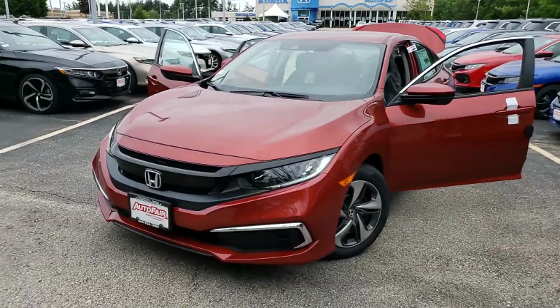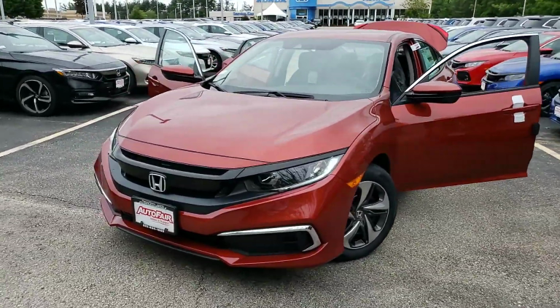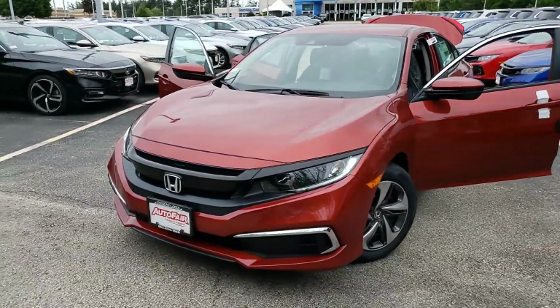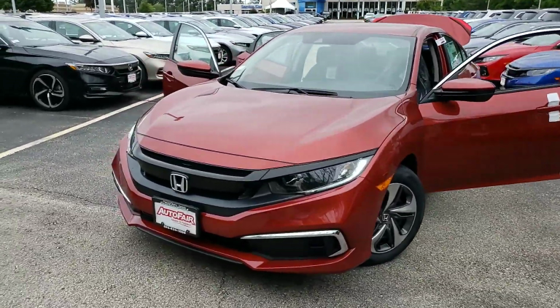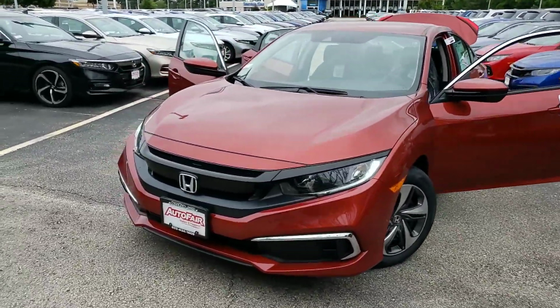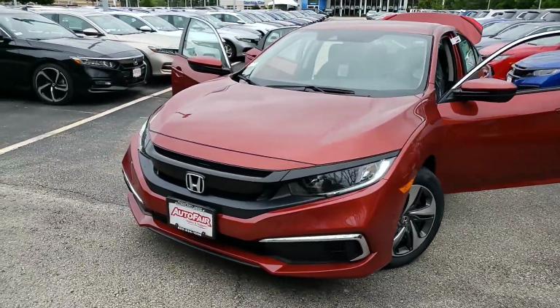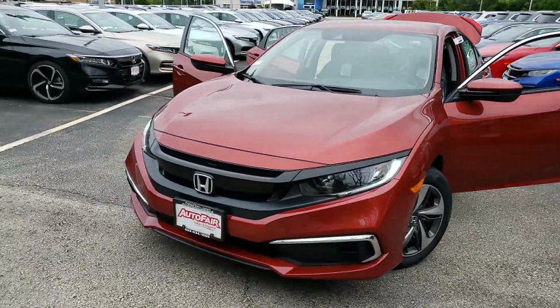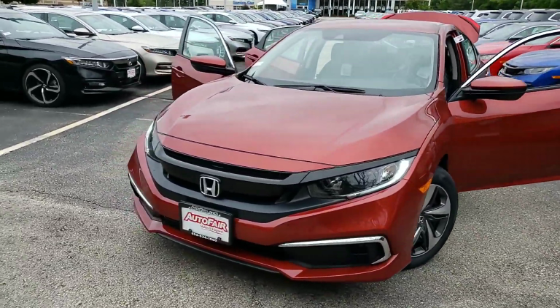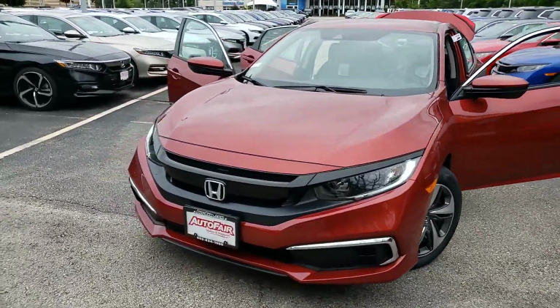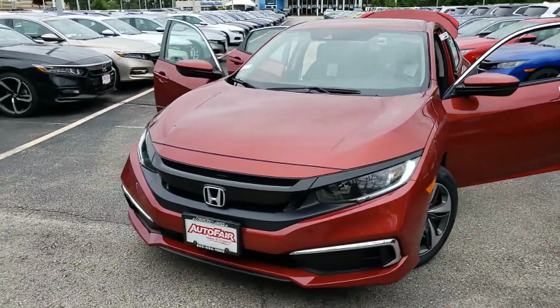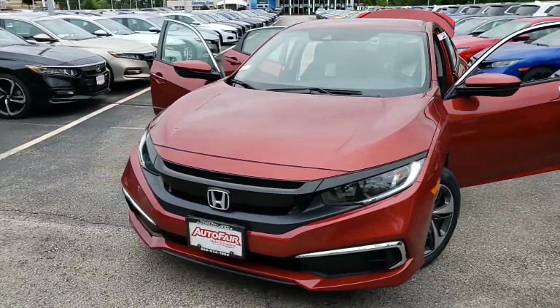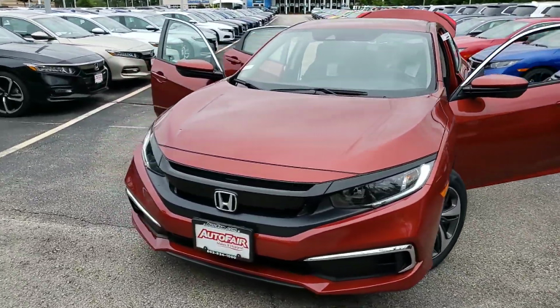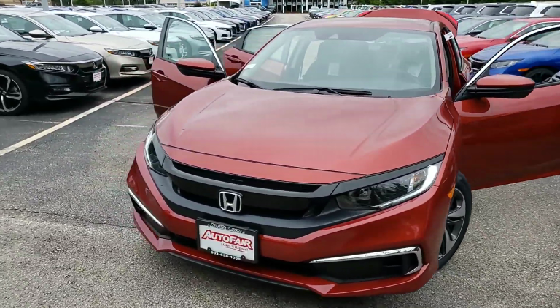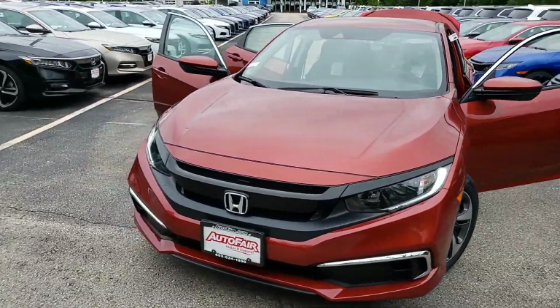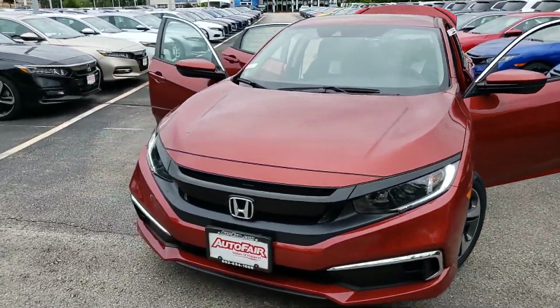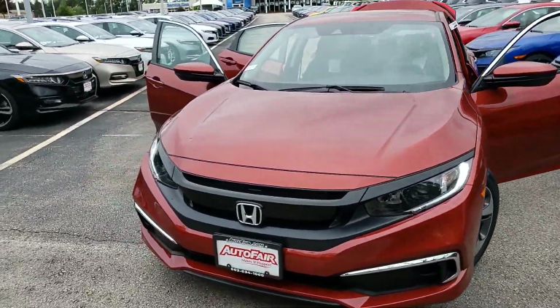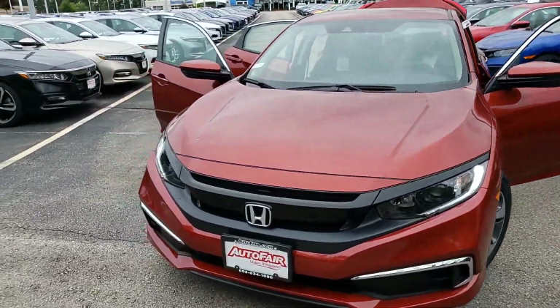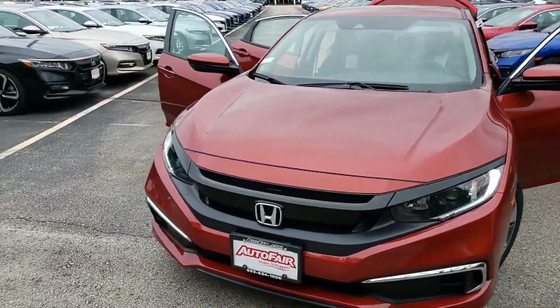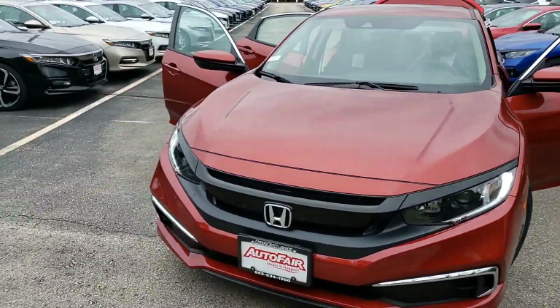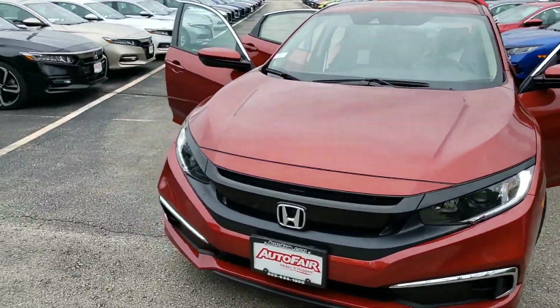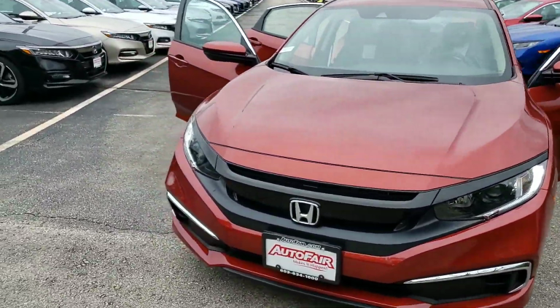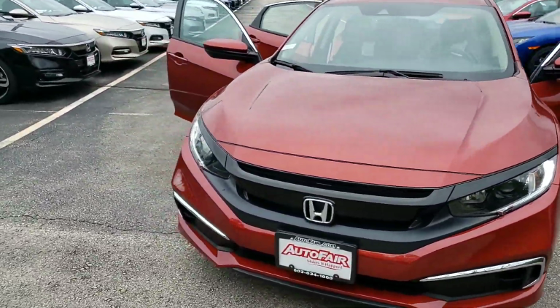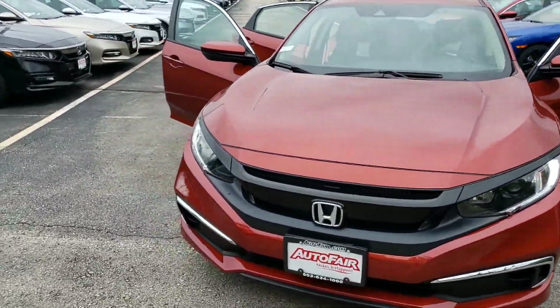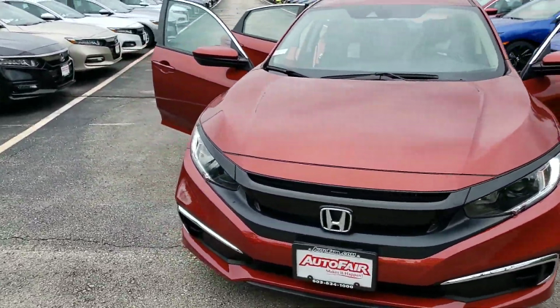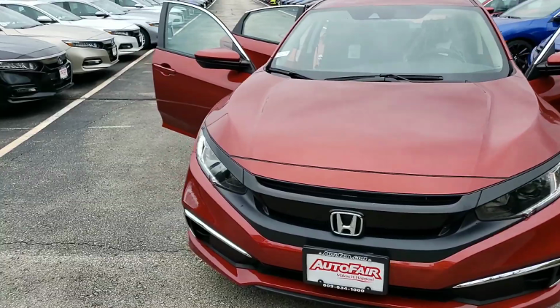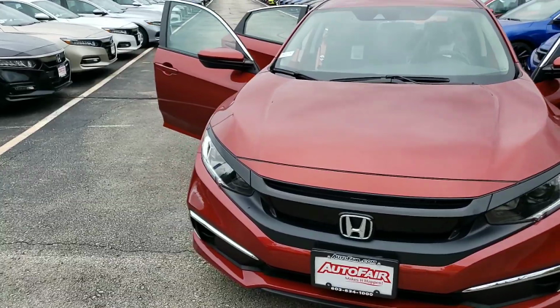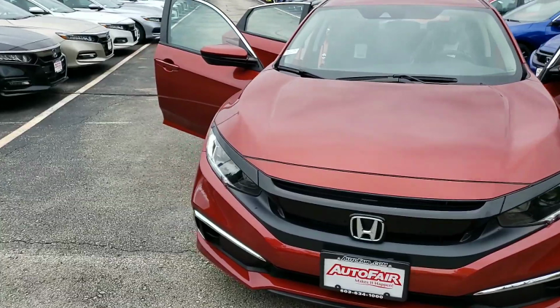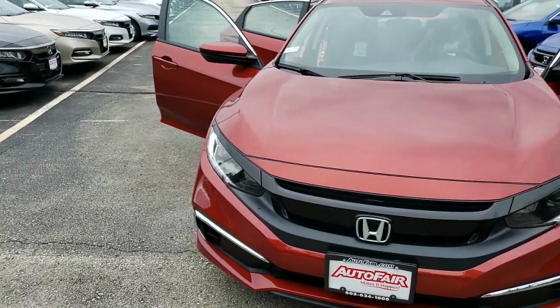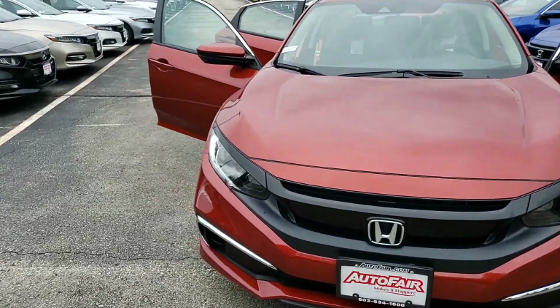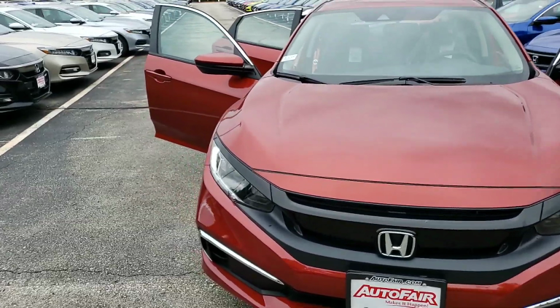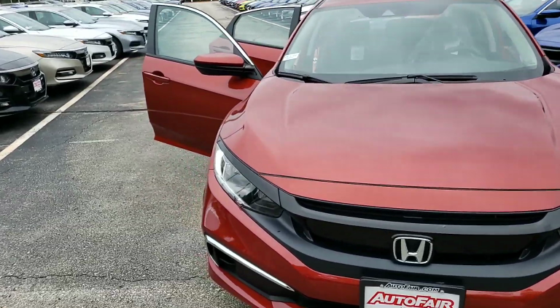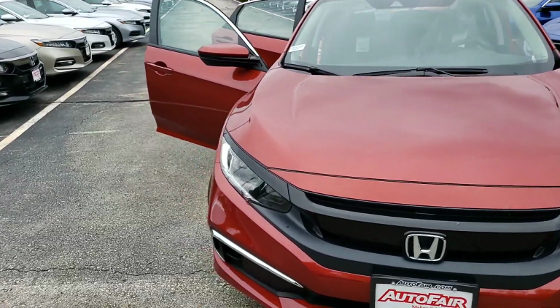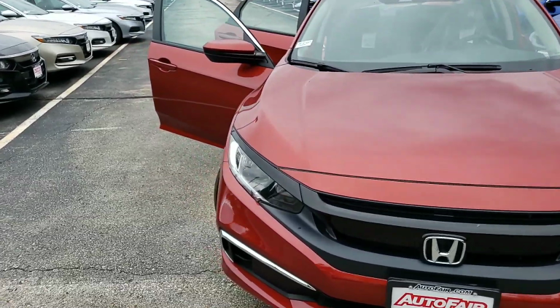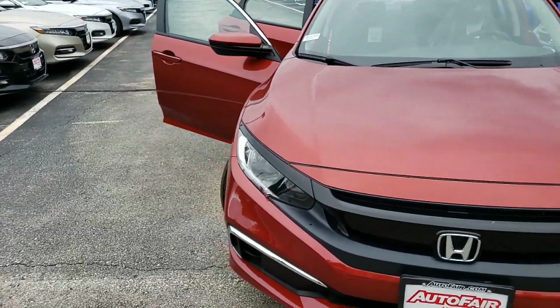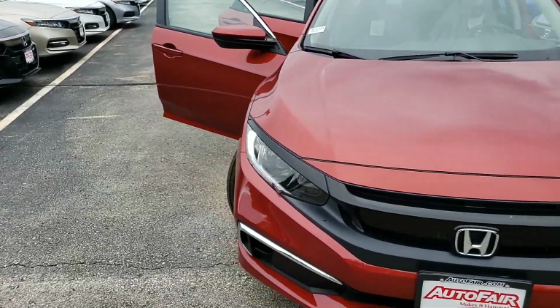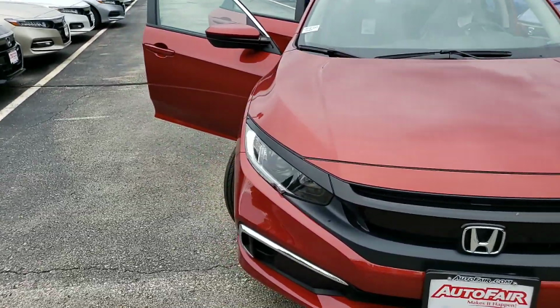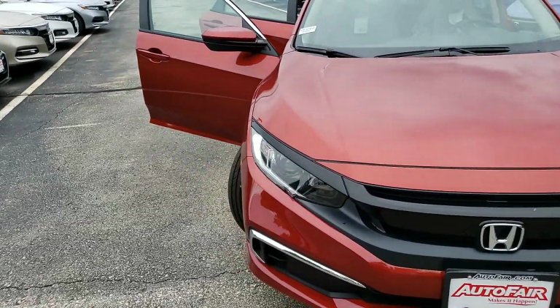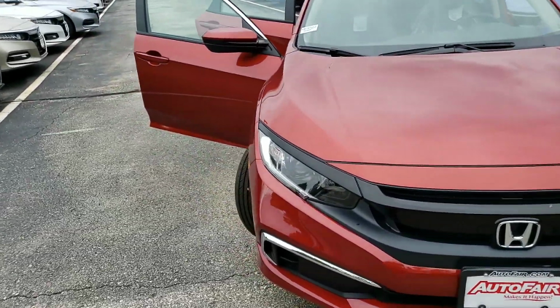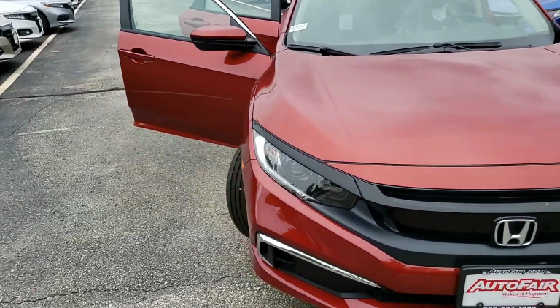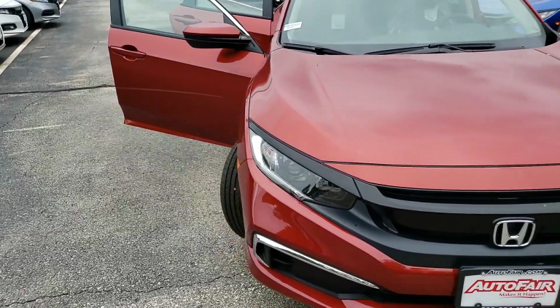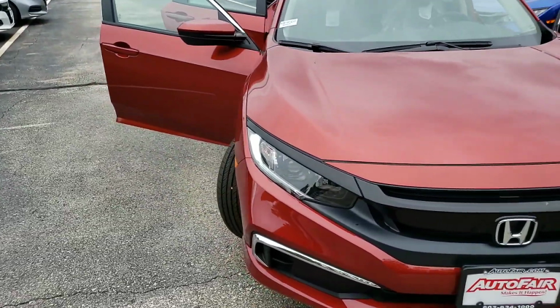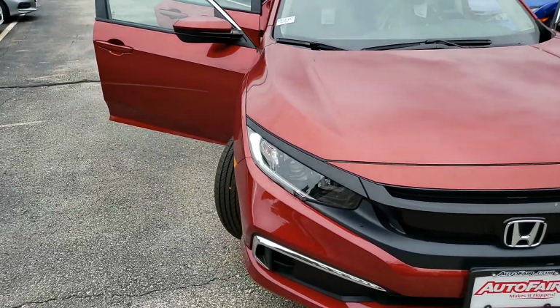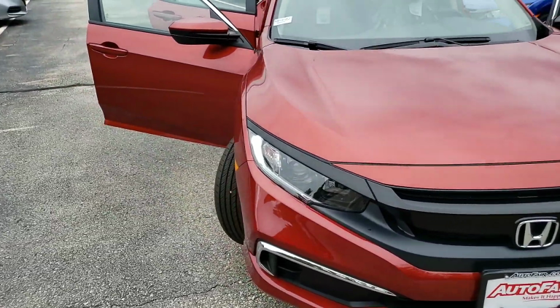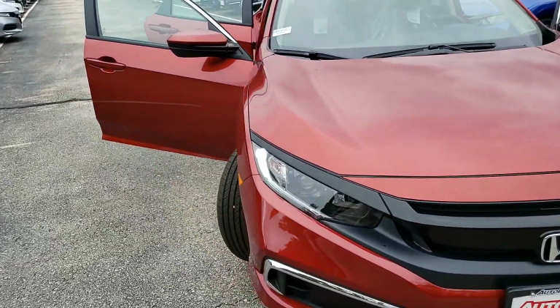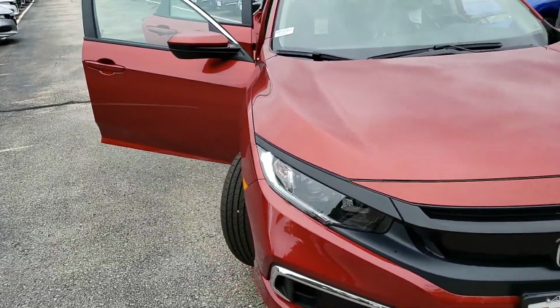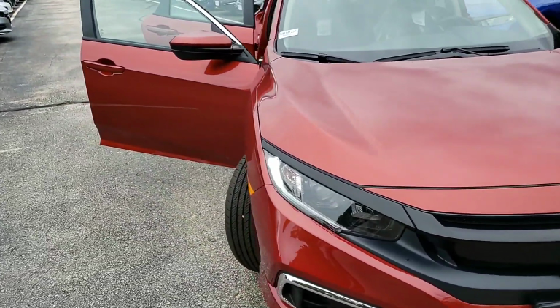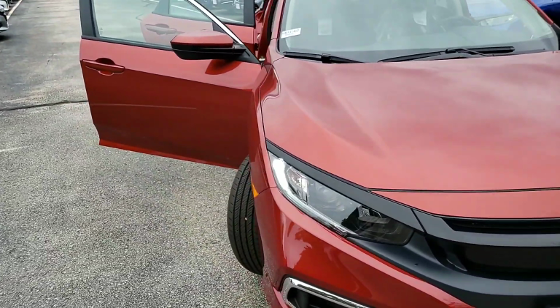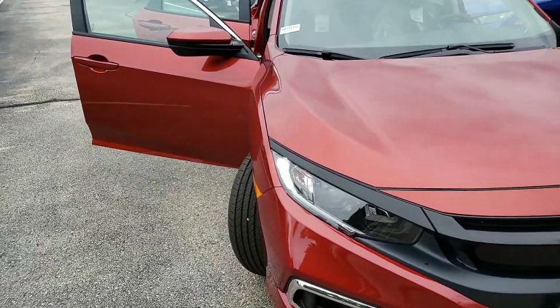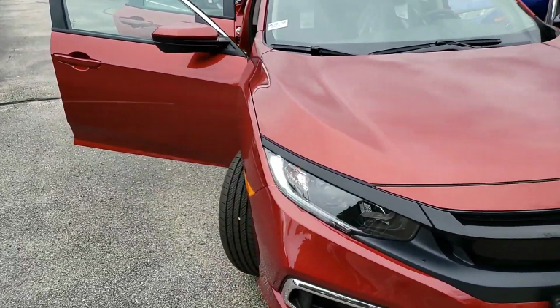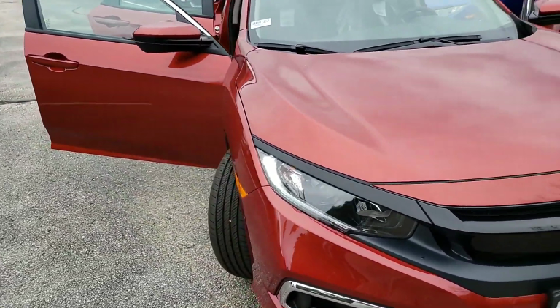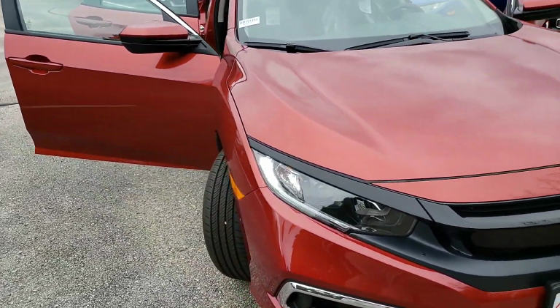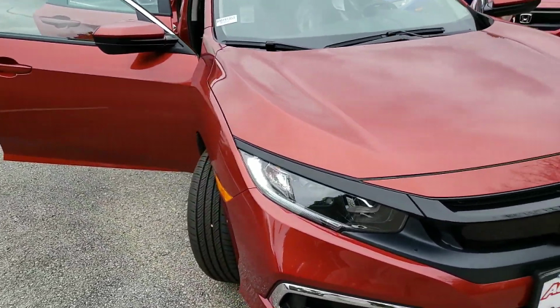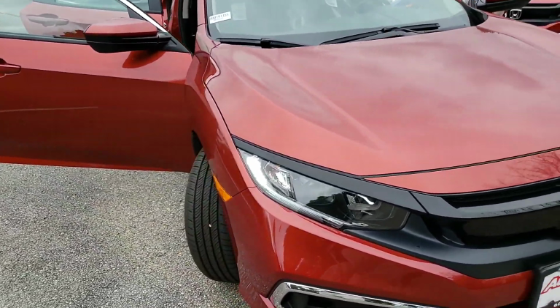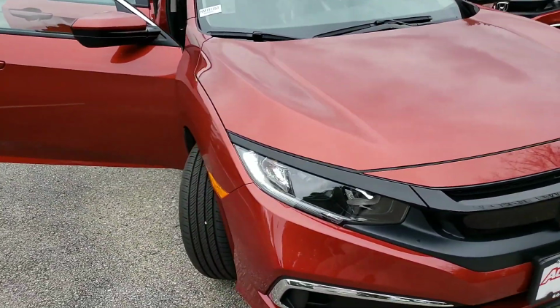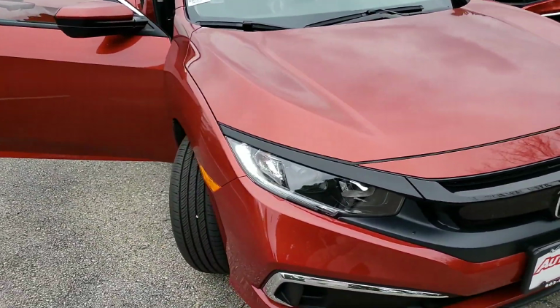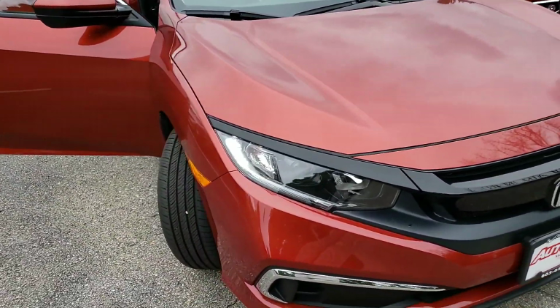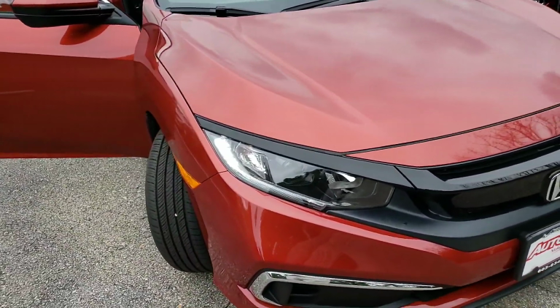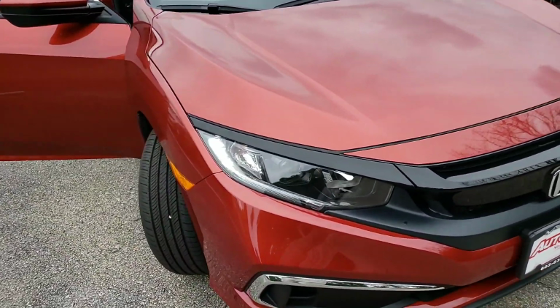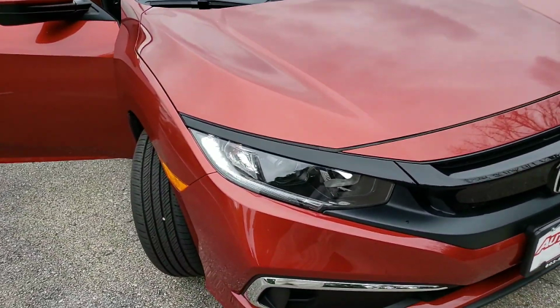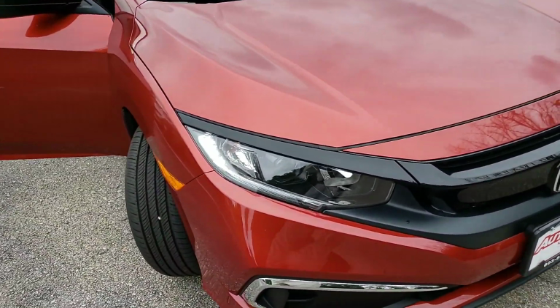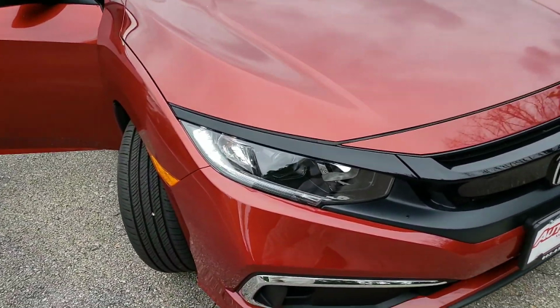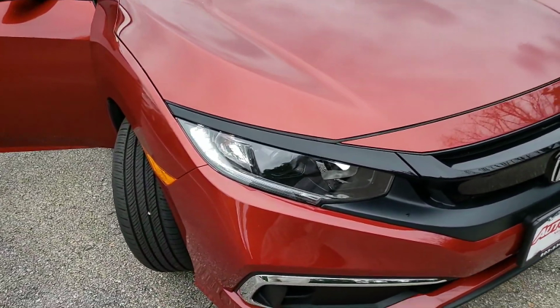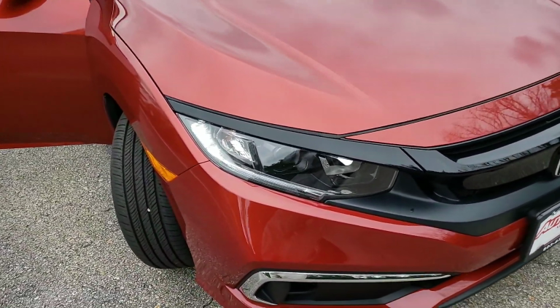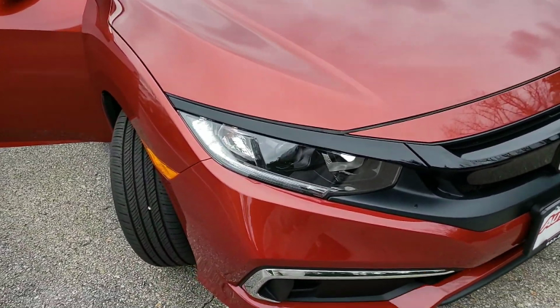I went ahead and took the liberty of making this short video of your new car. As you can see here, you're going to have the LED running lights.